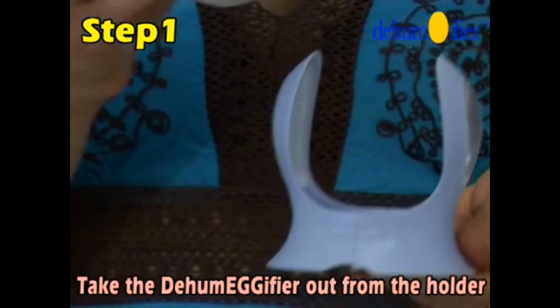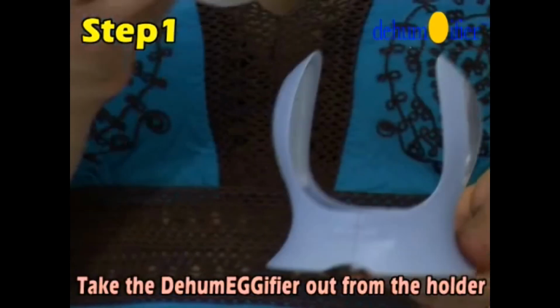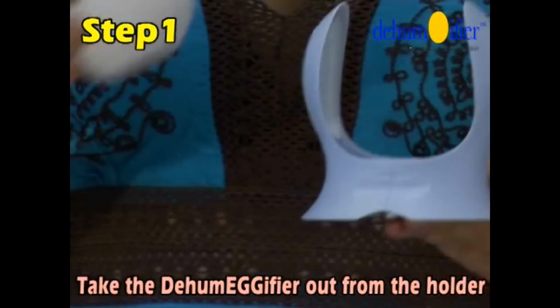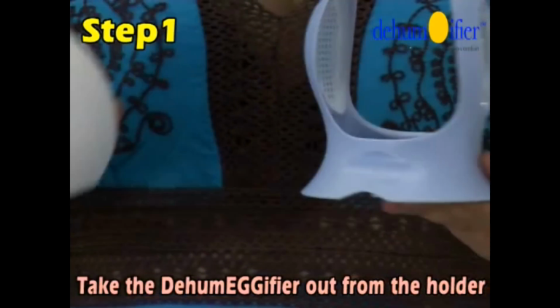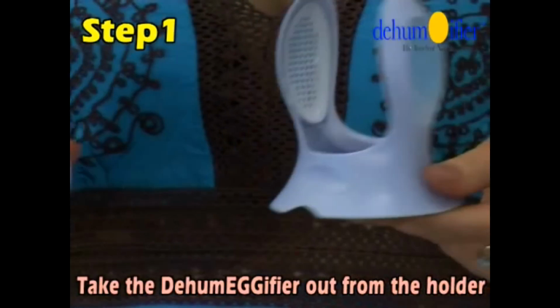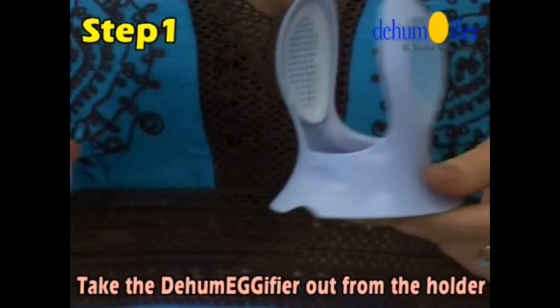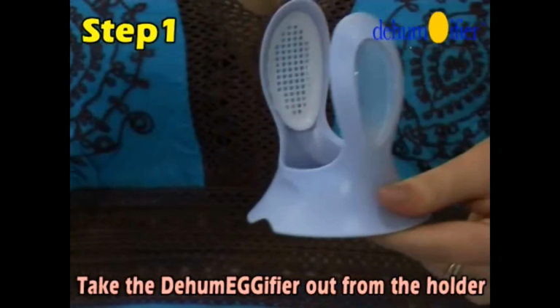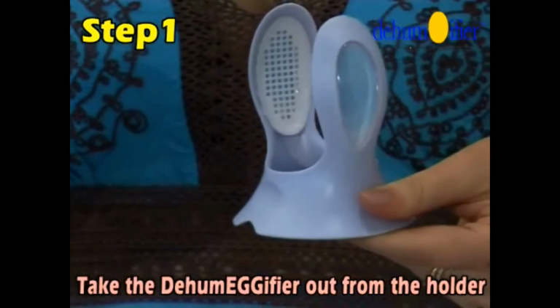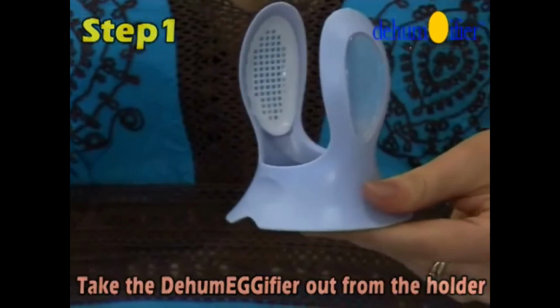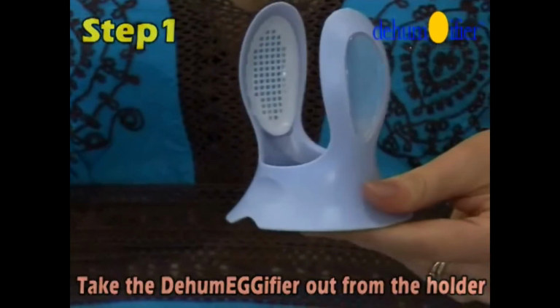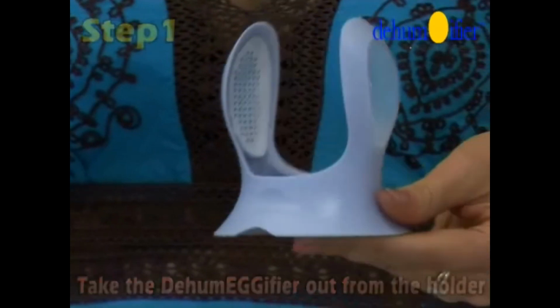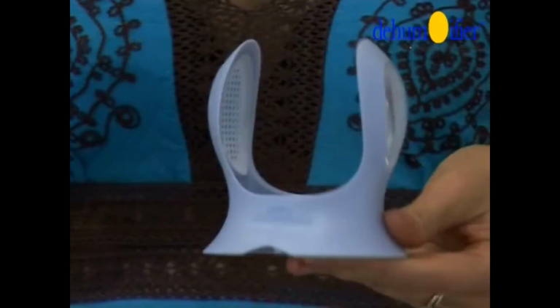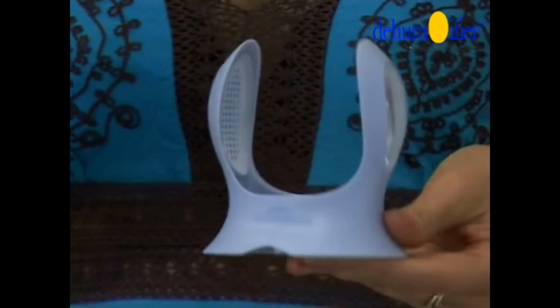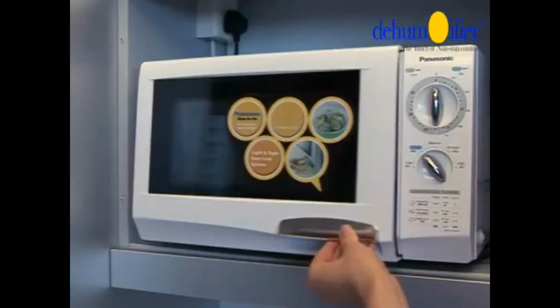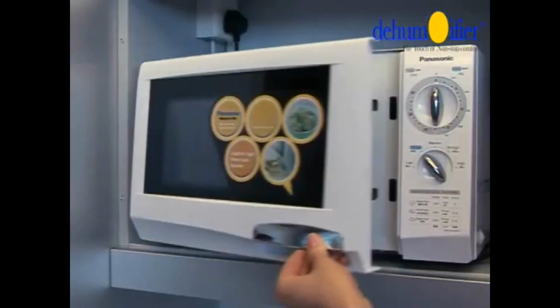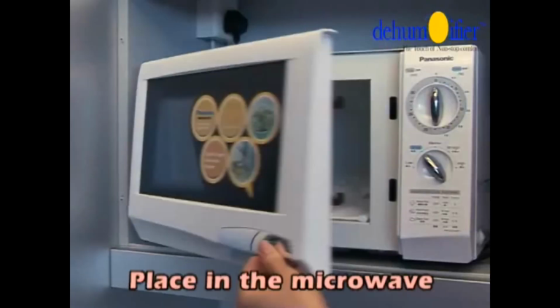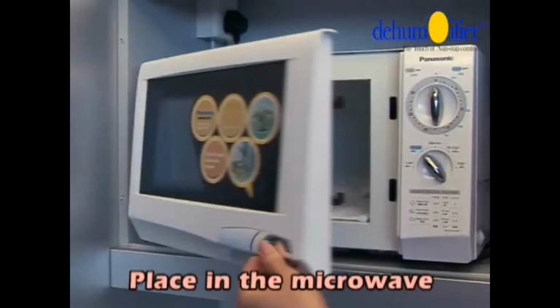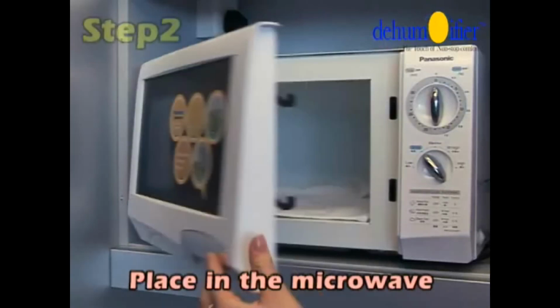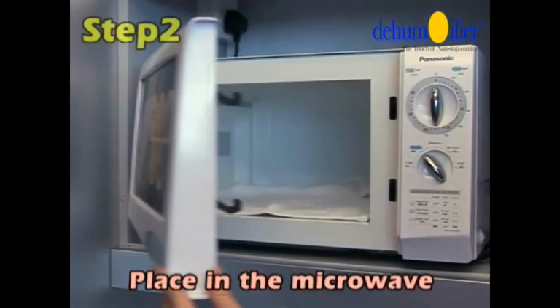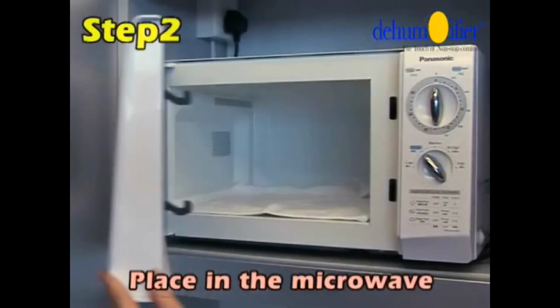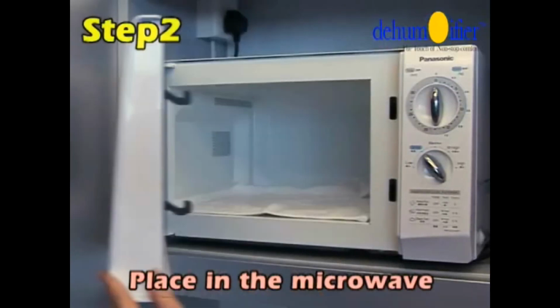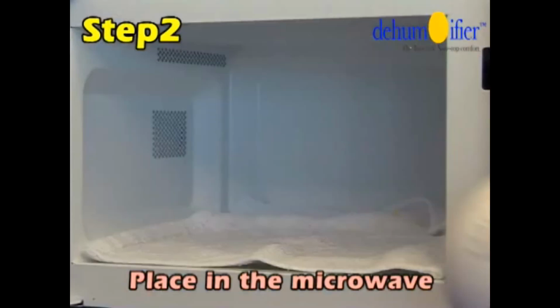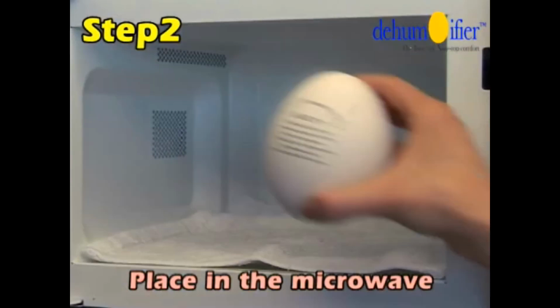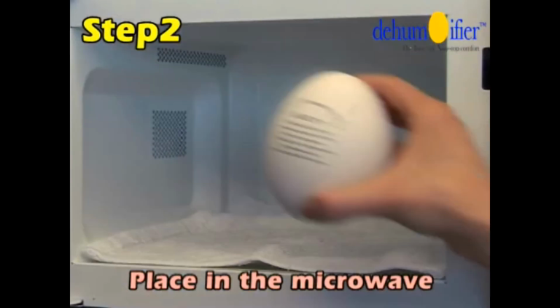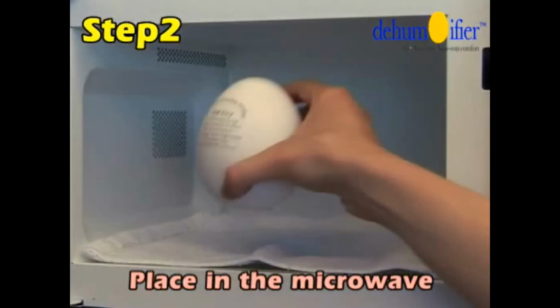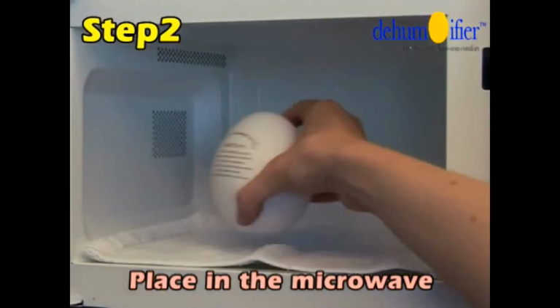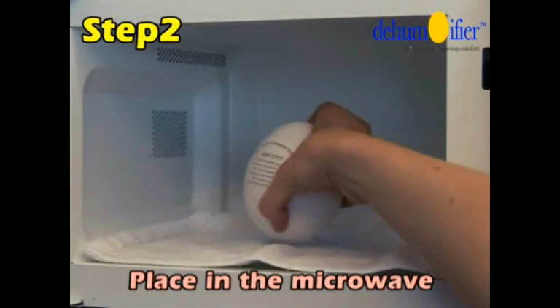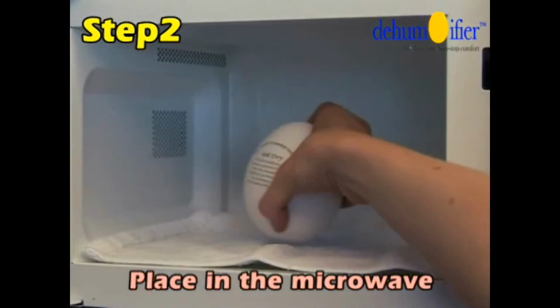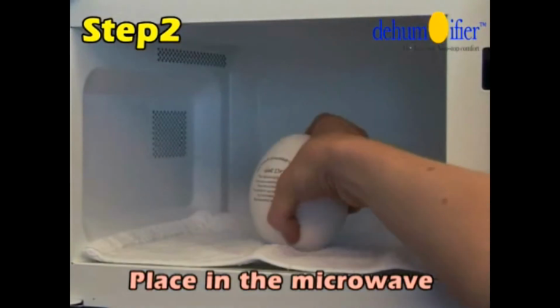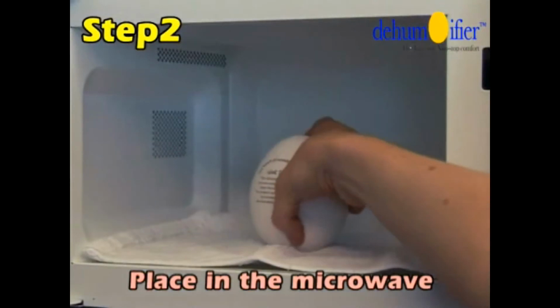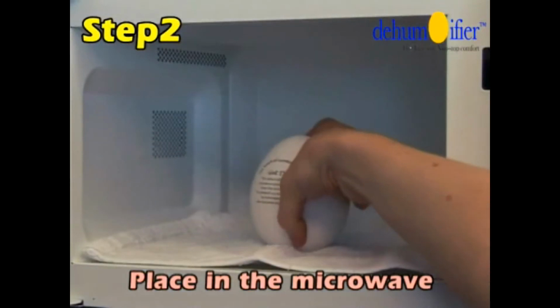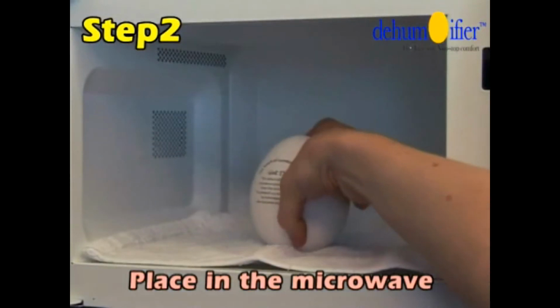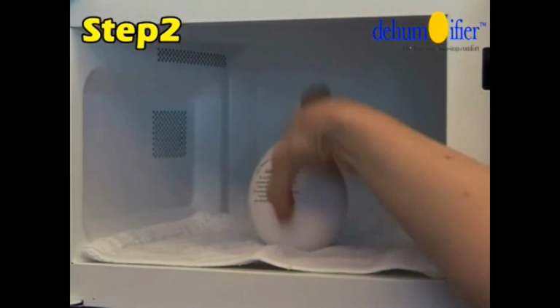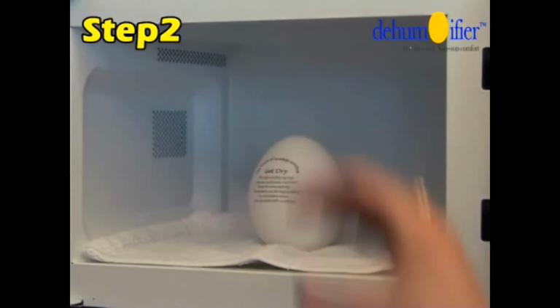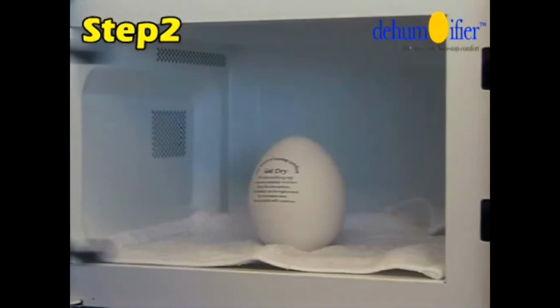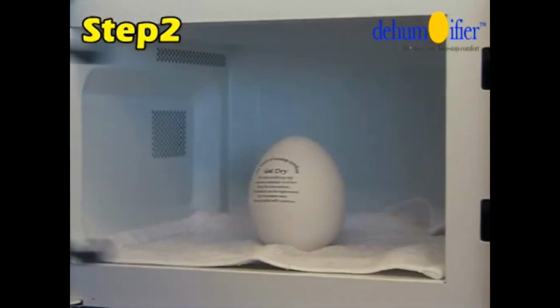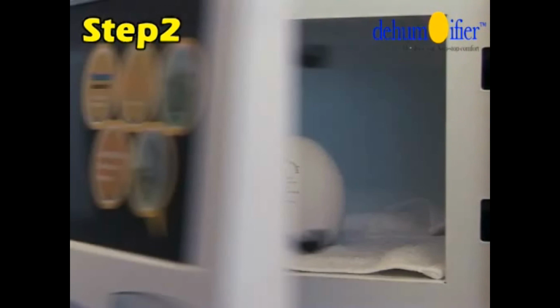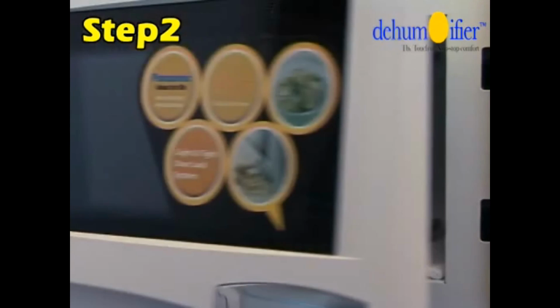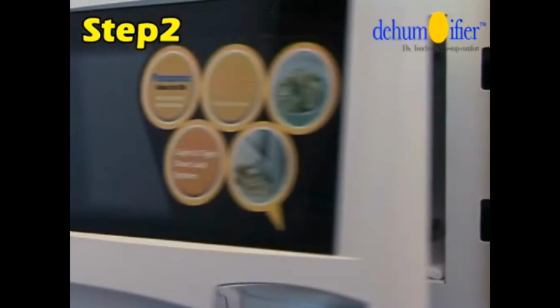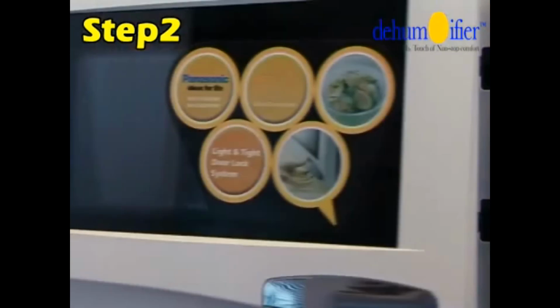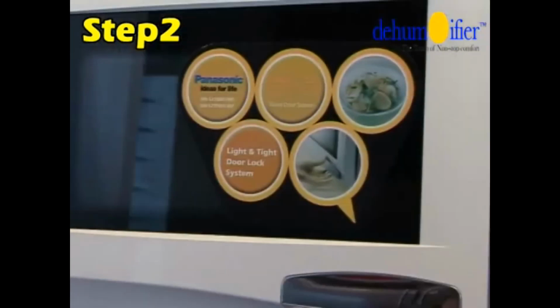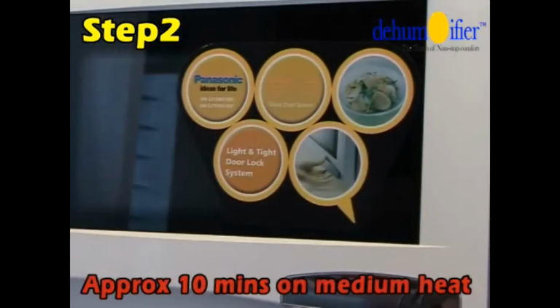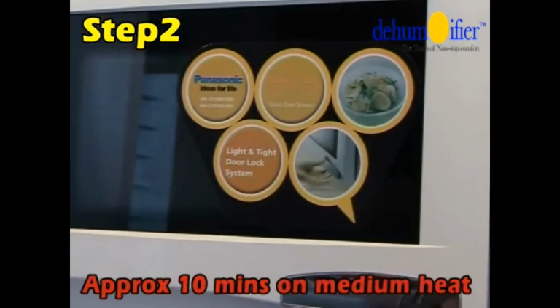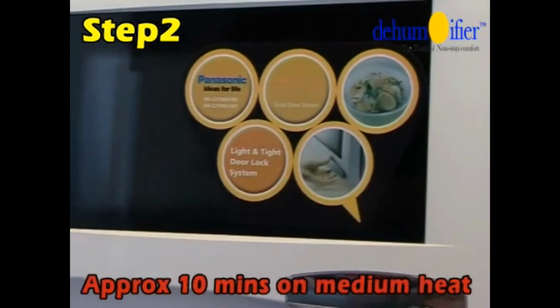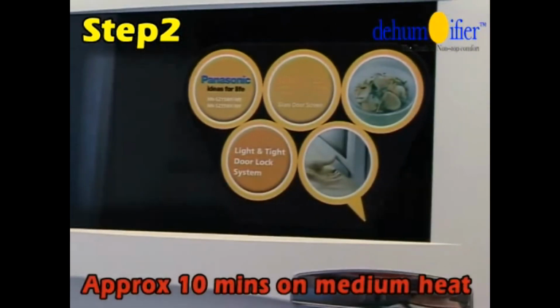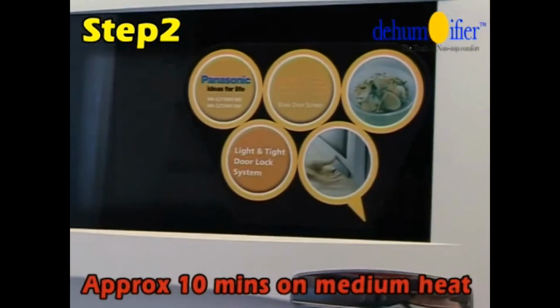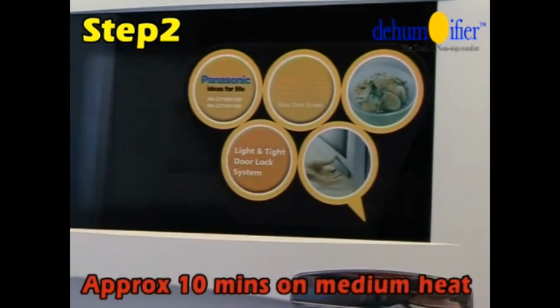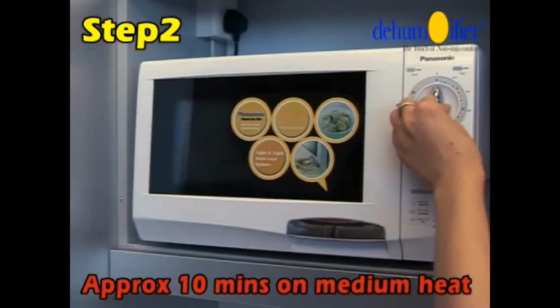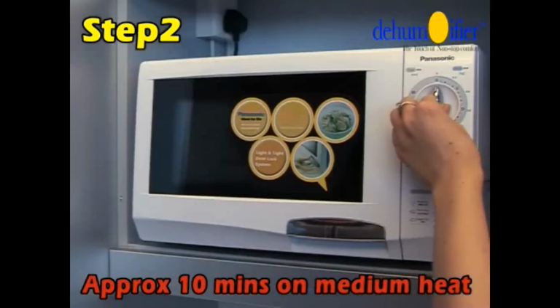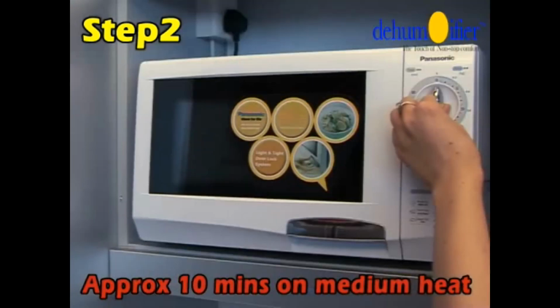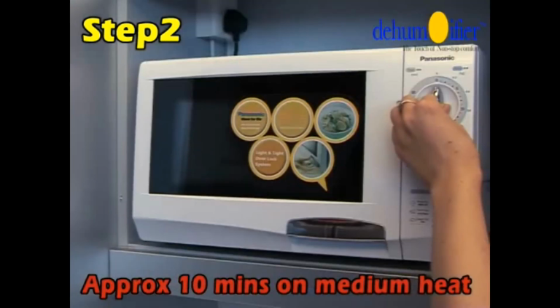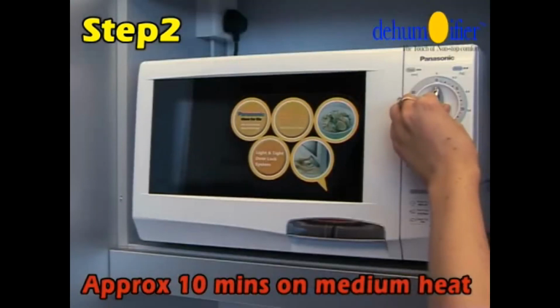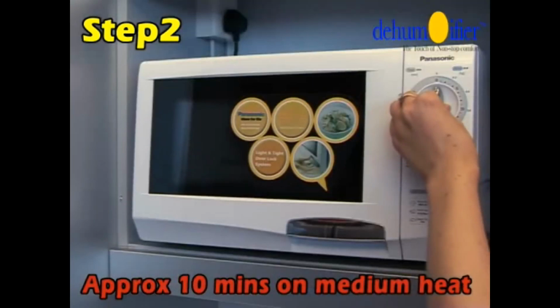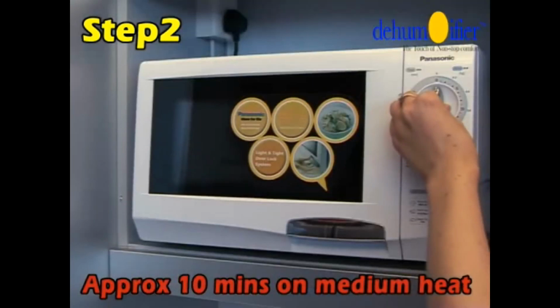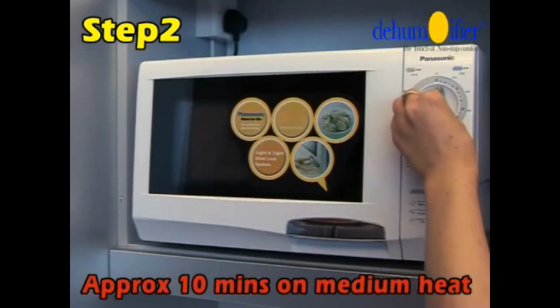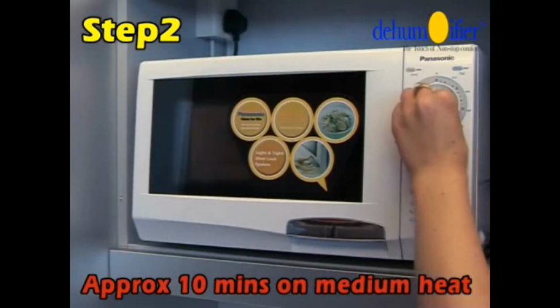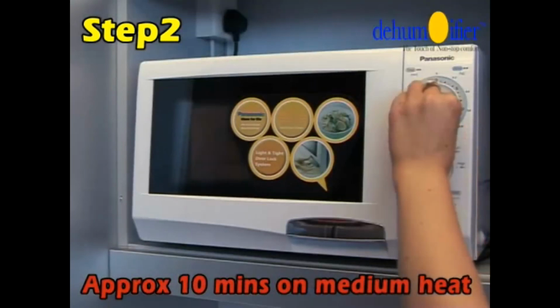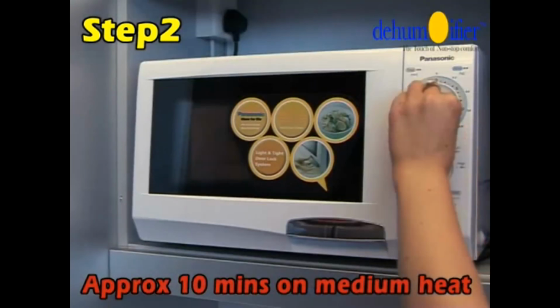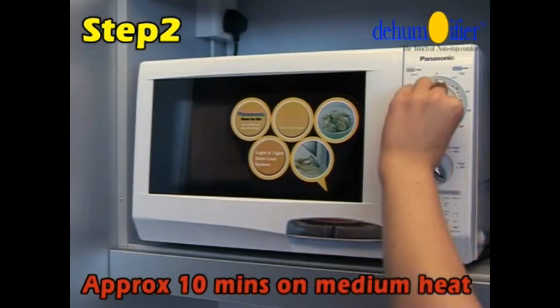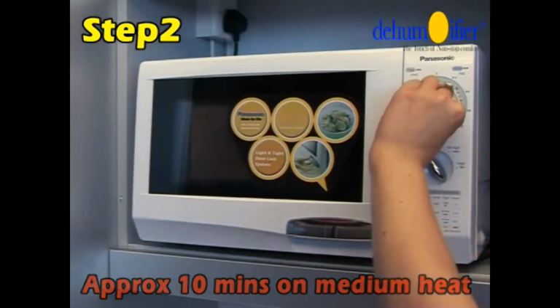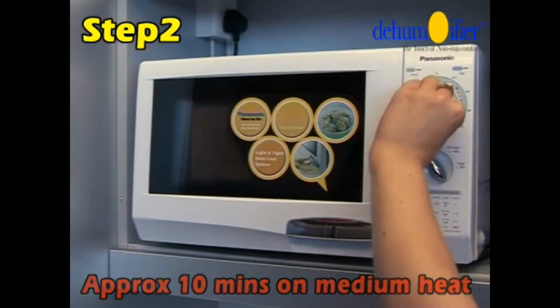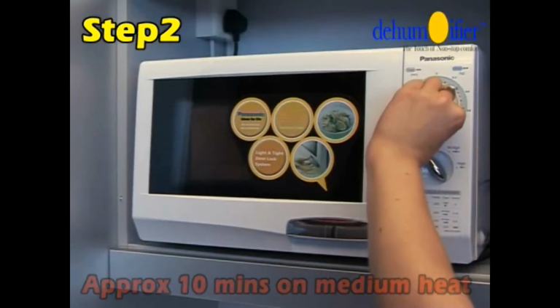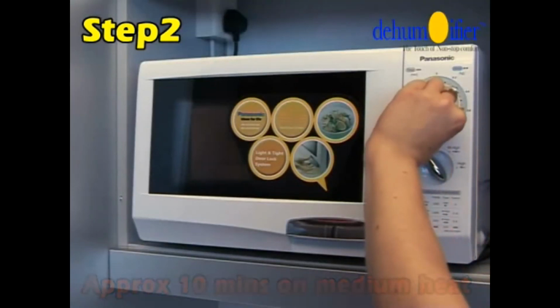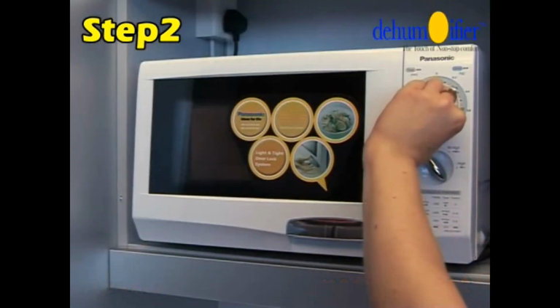Take the DehumEGGifier out of its holder and place it on a cloth in the microwave for approximately 10 minutes on medium heat to charge it.